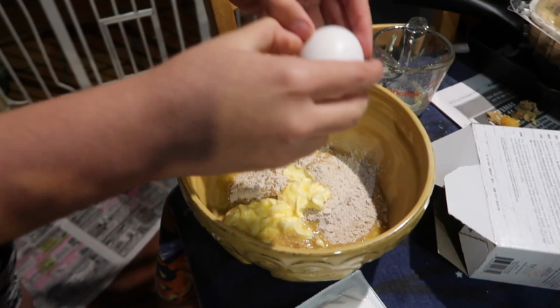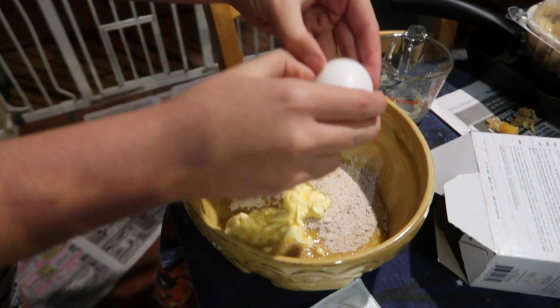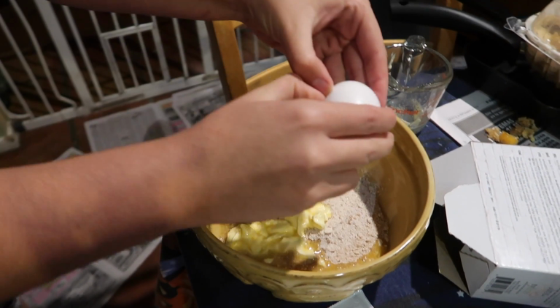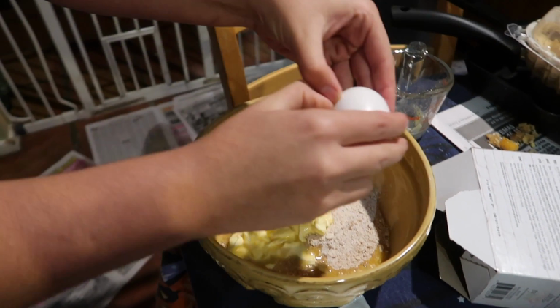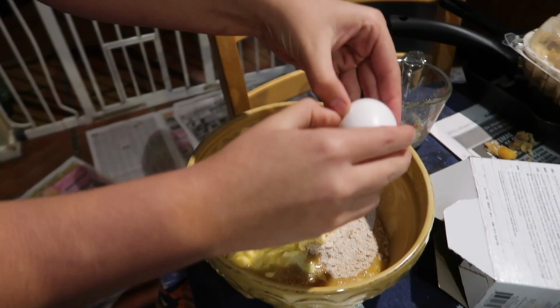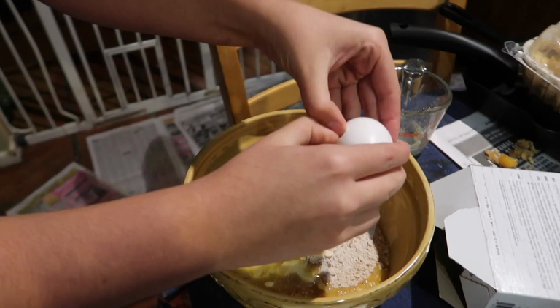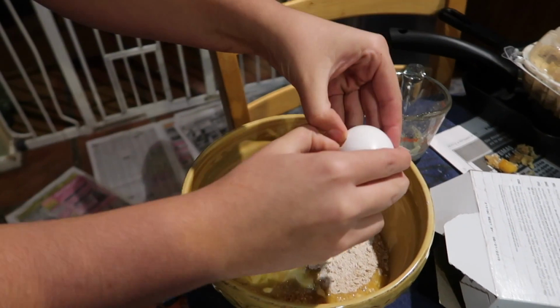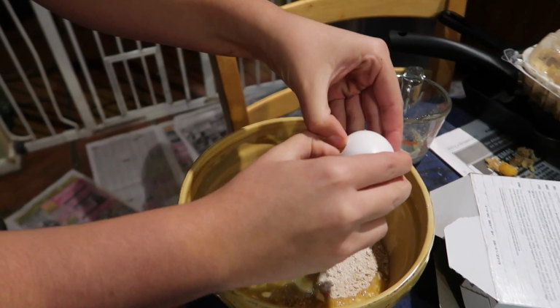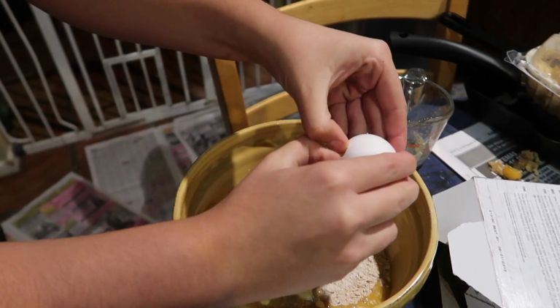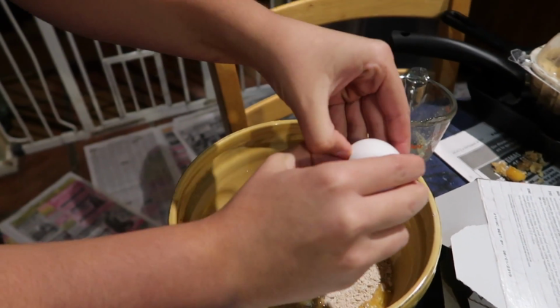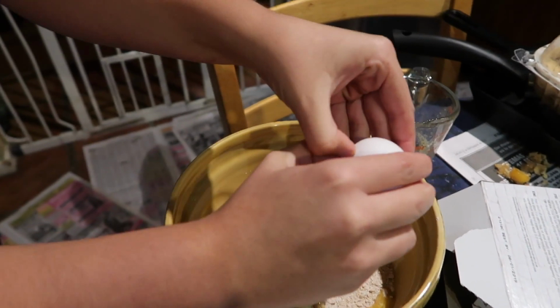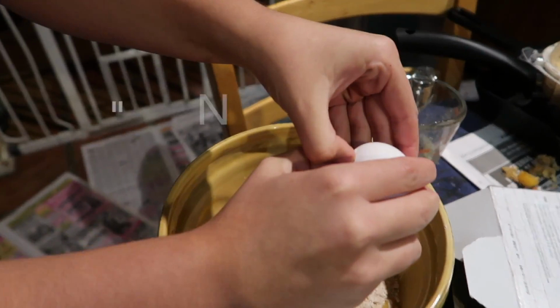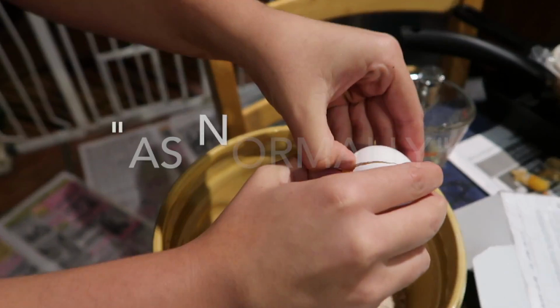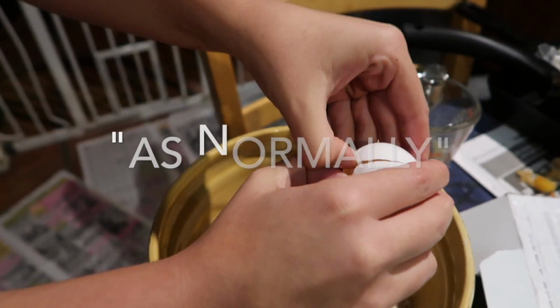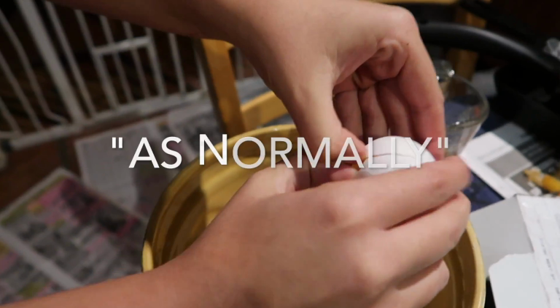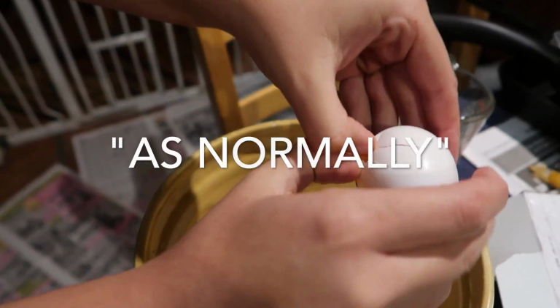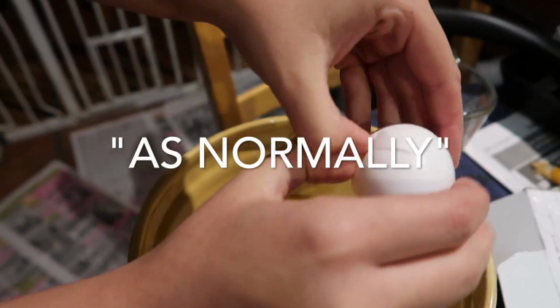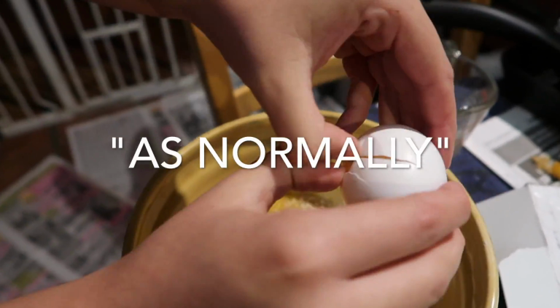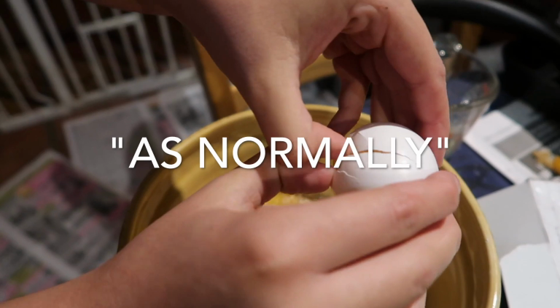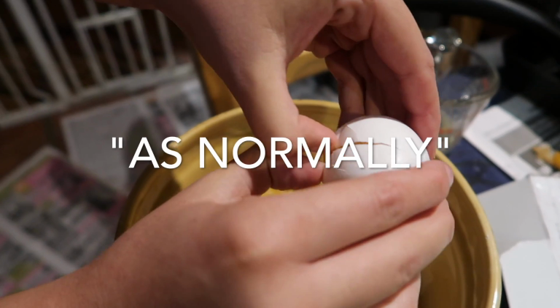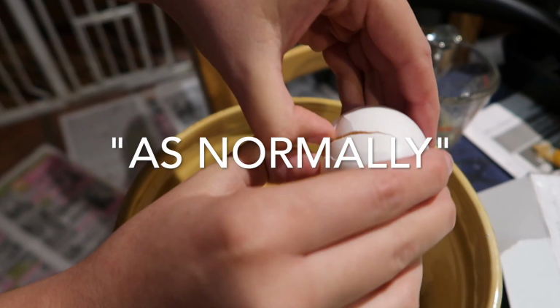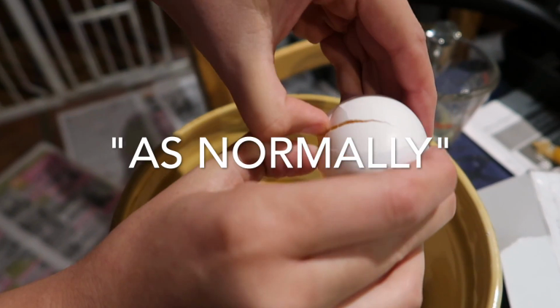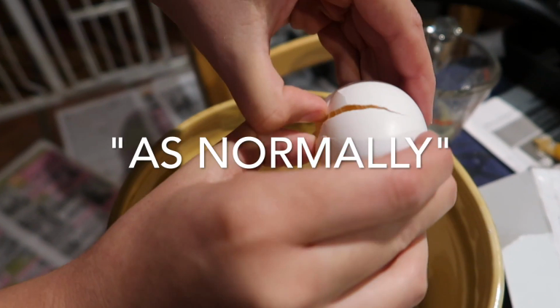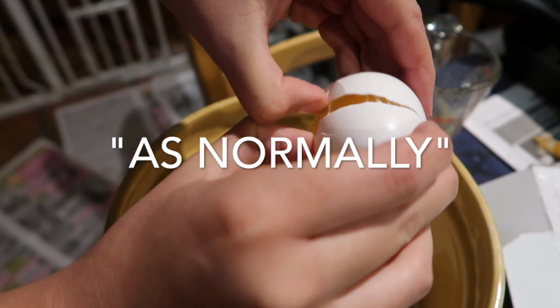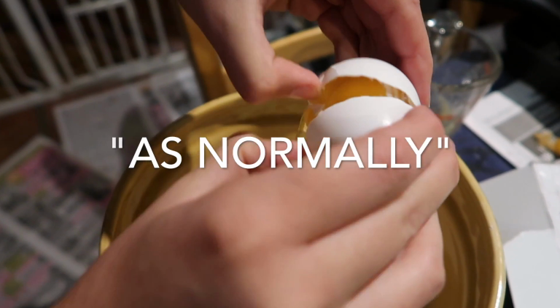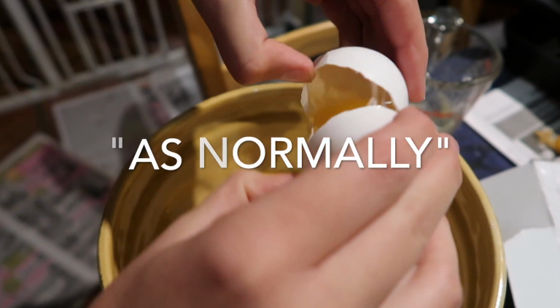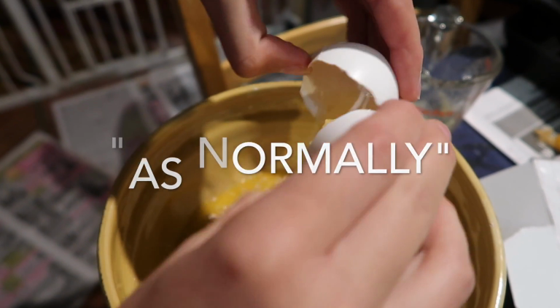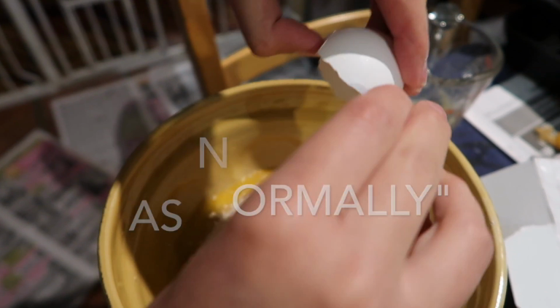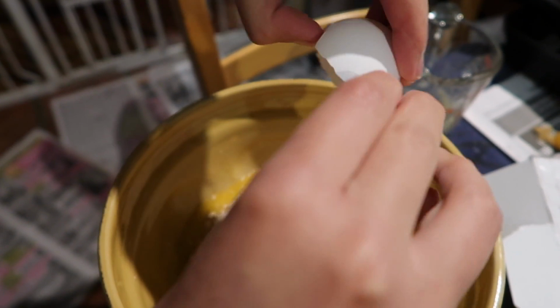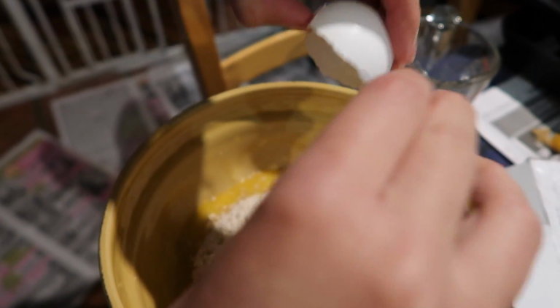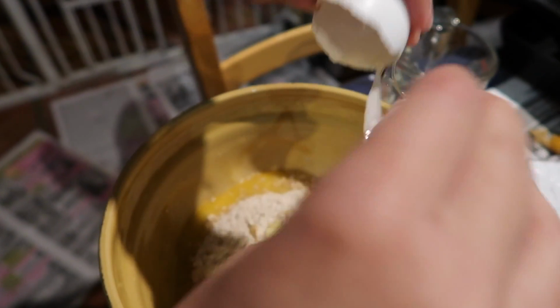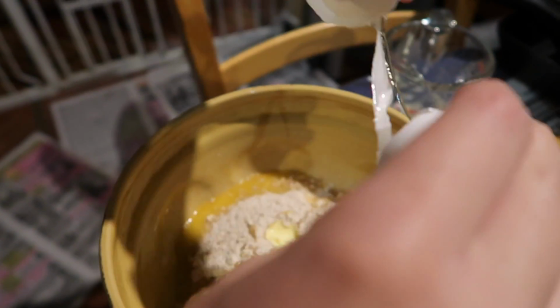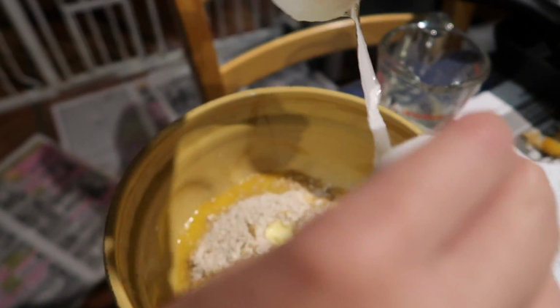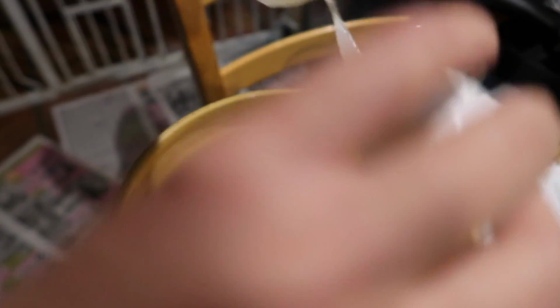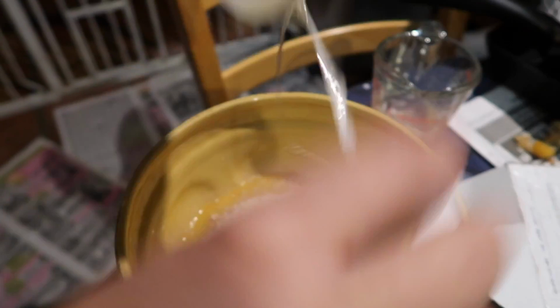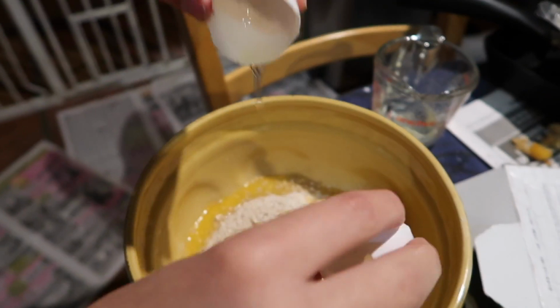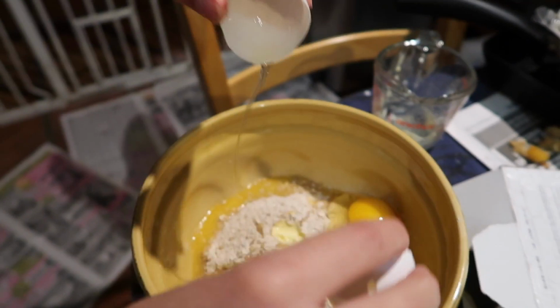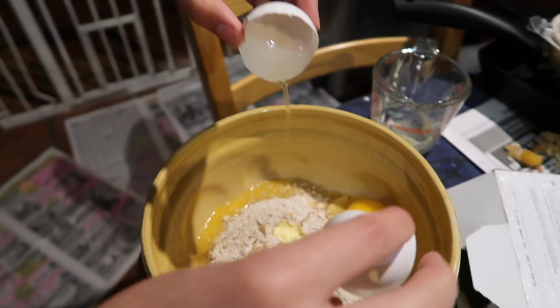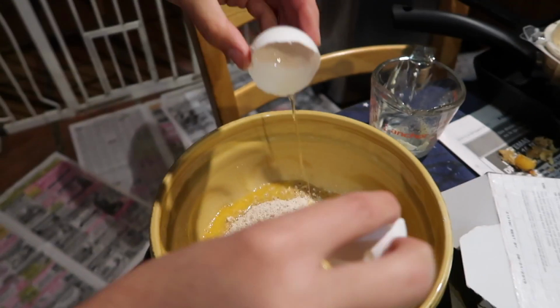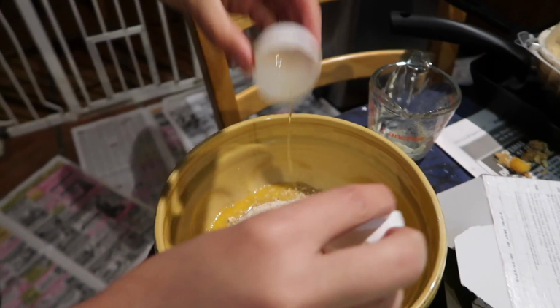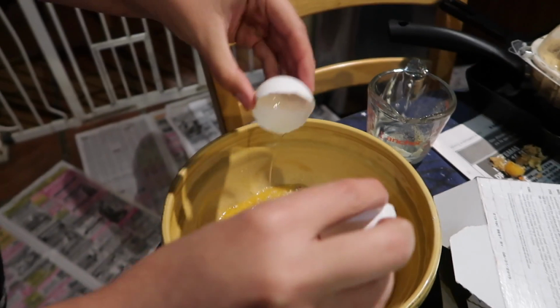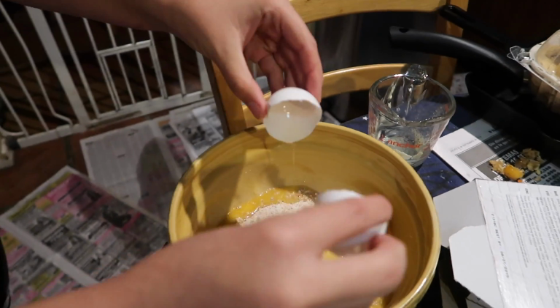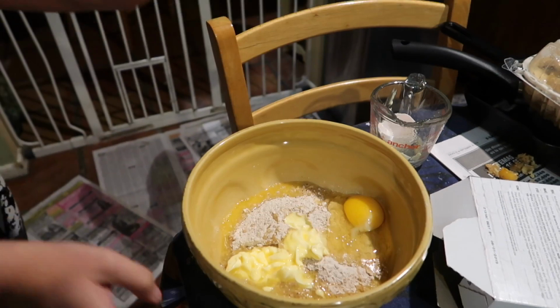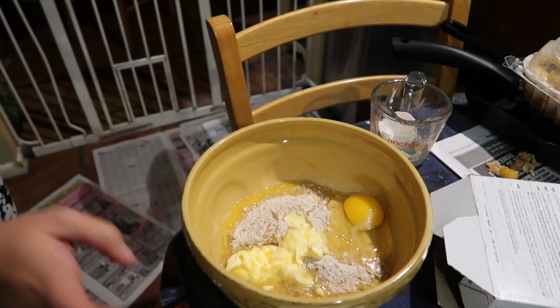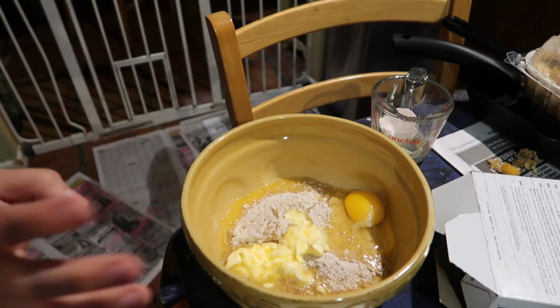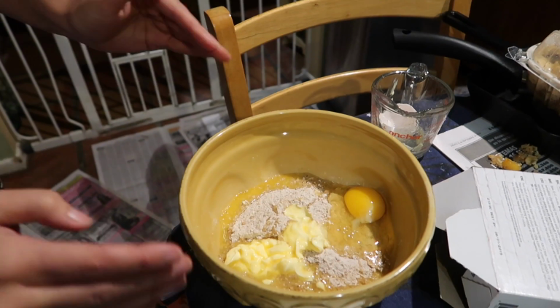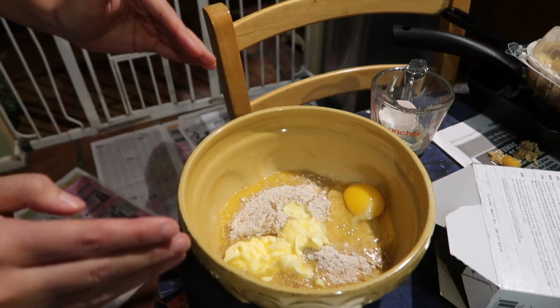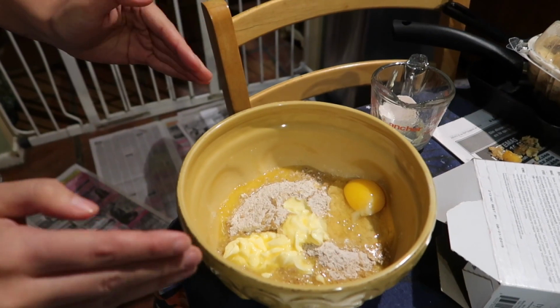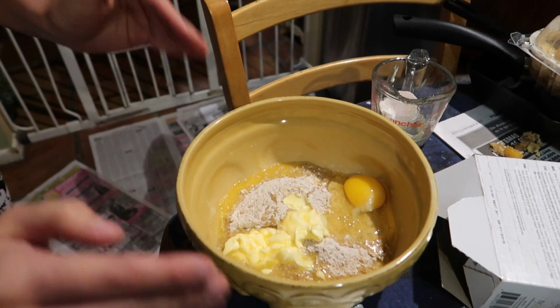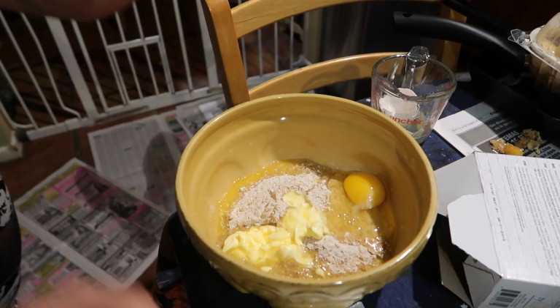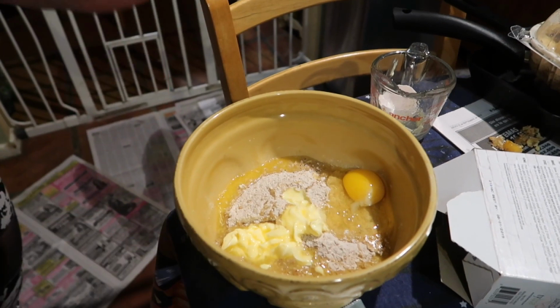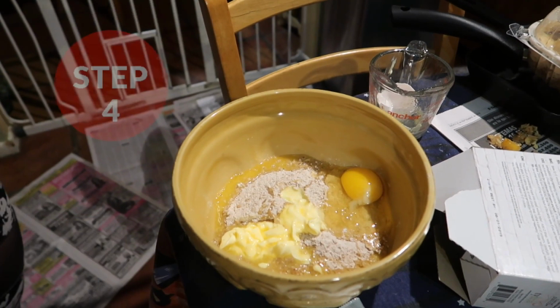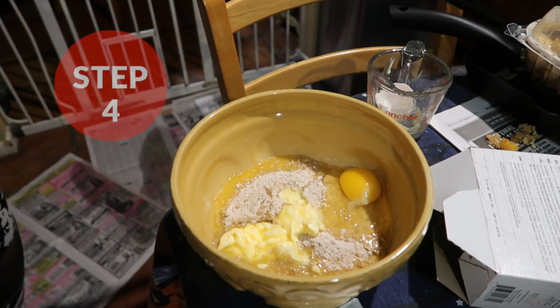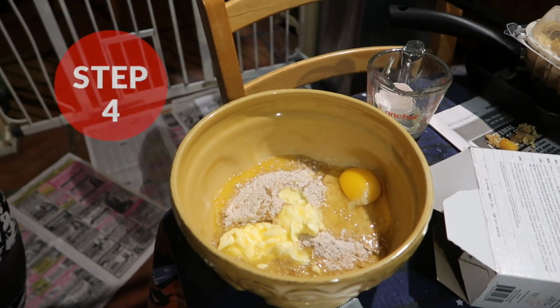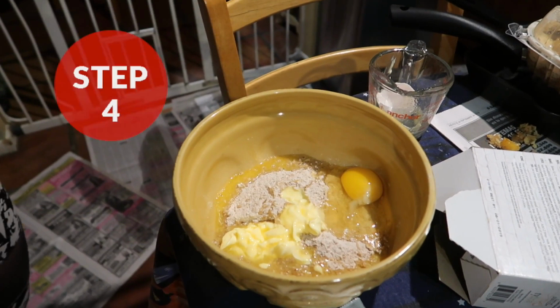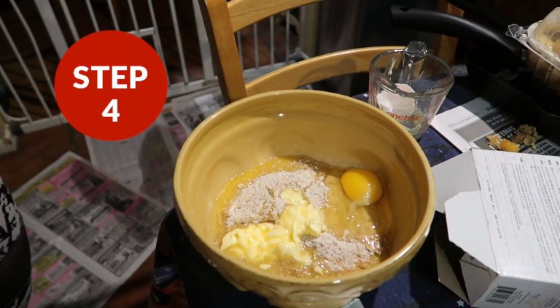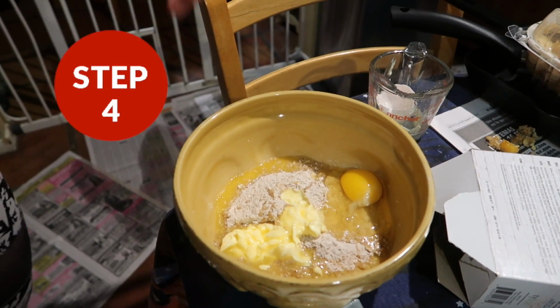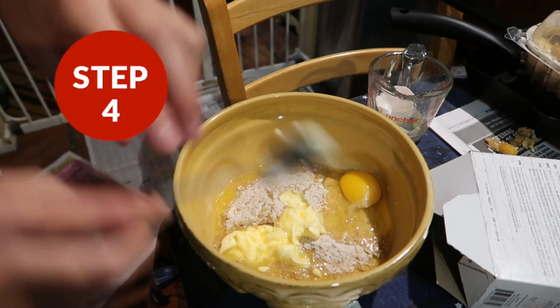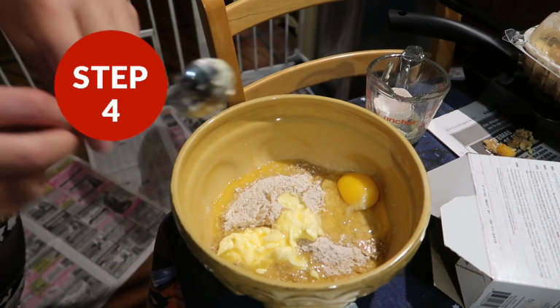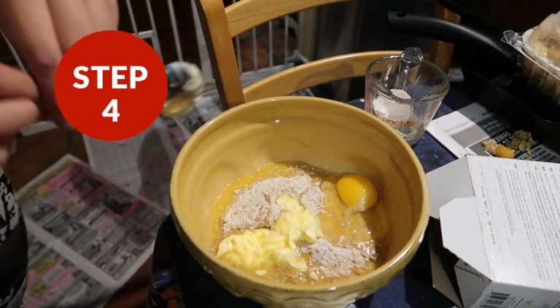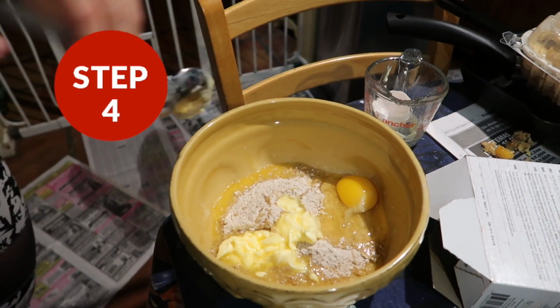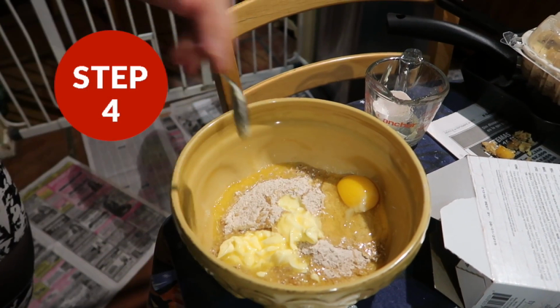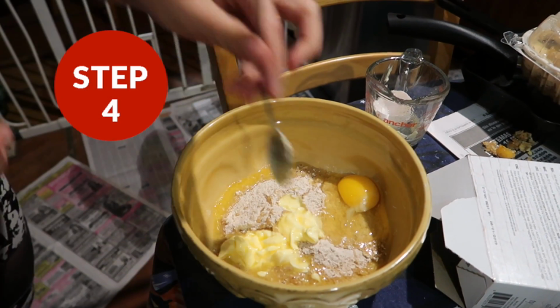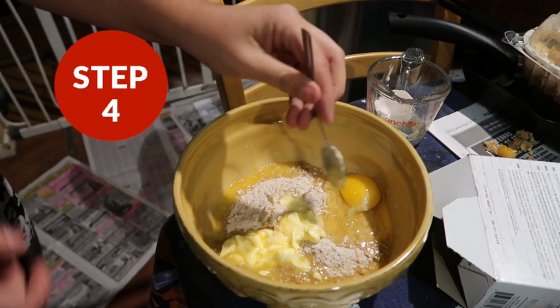Just crack your egg normally — there you go. Then you're gonna want to mix this until it is combined.